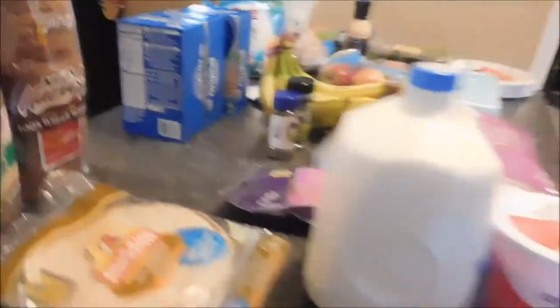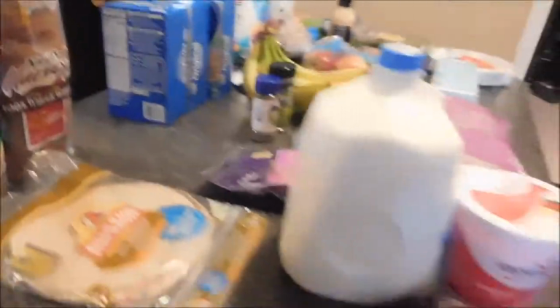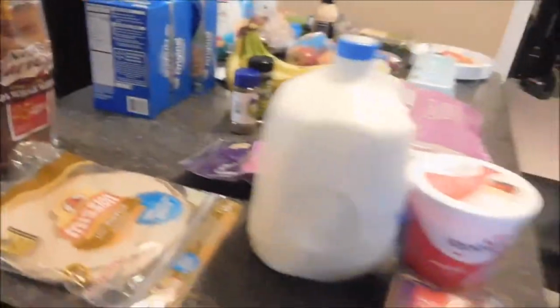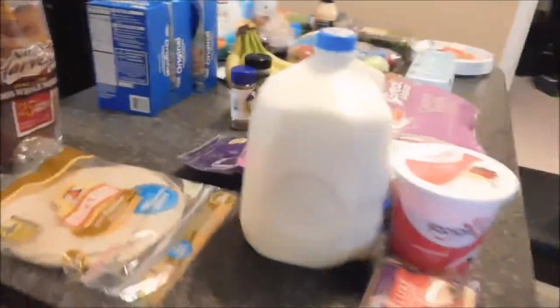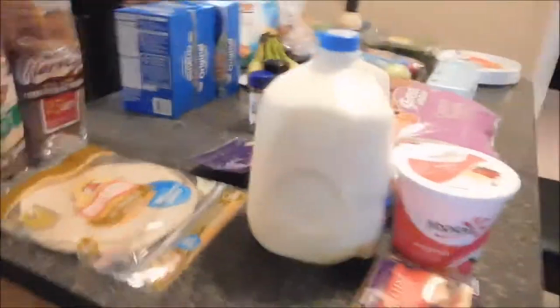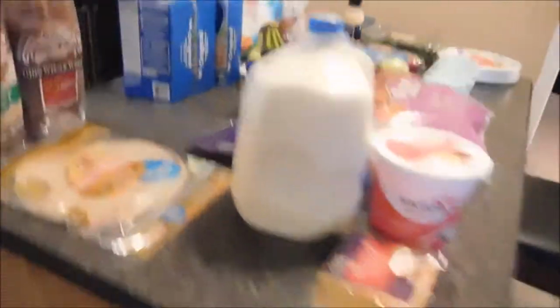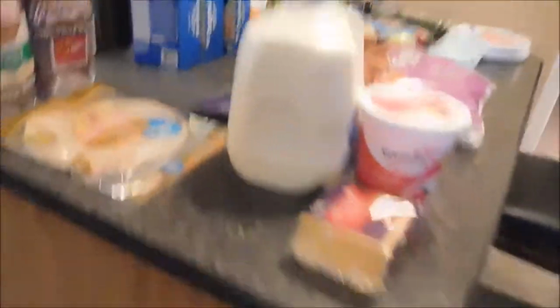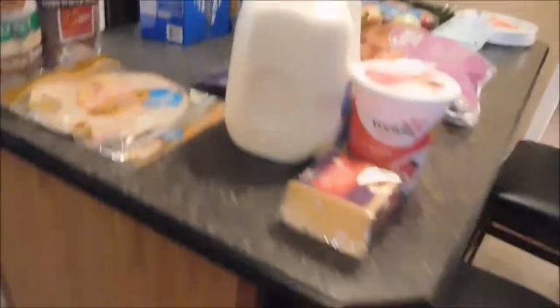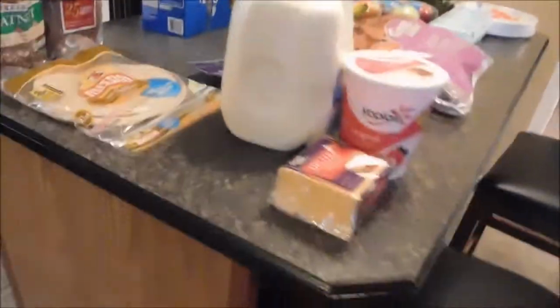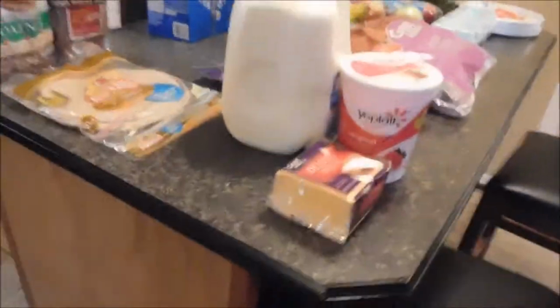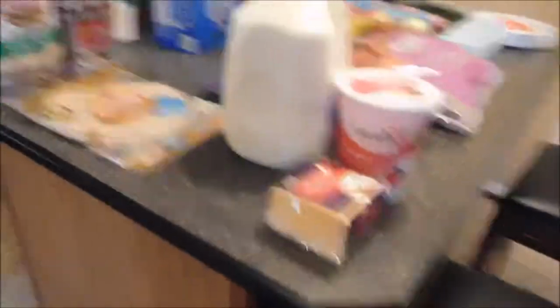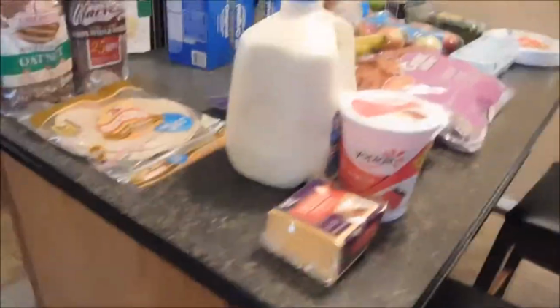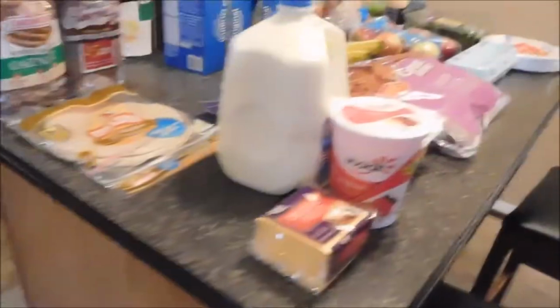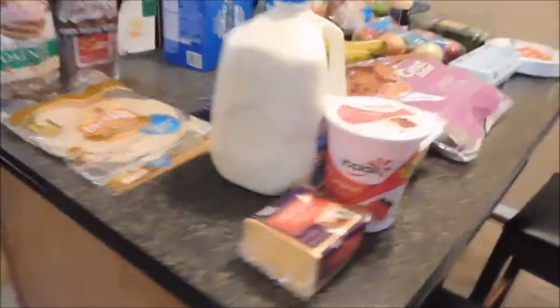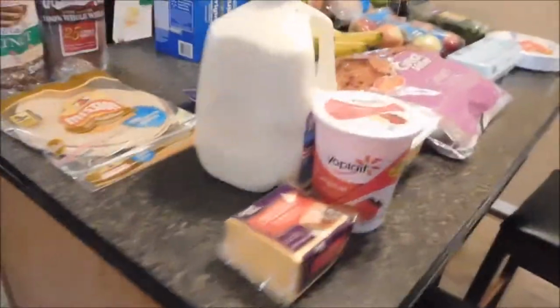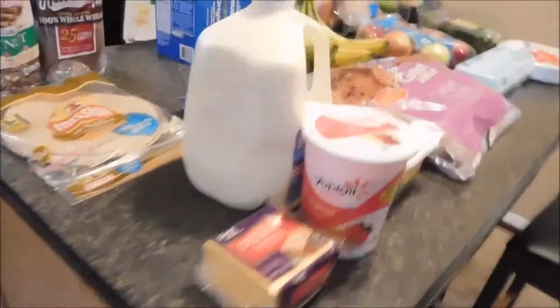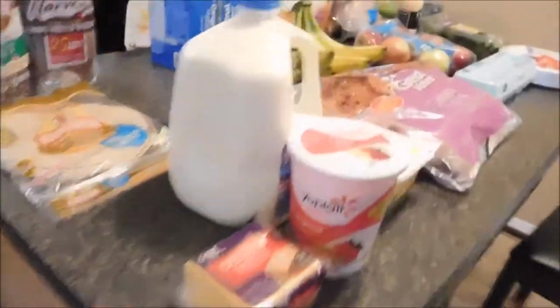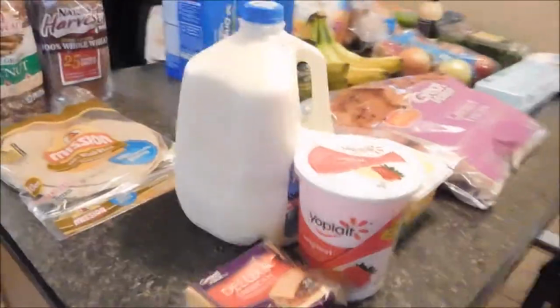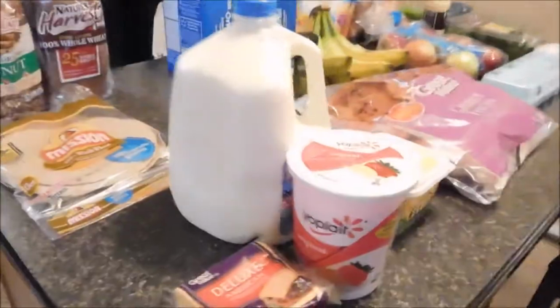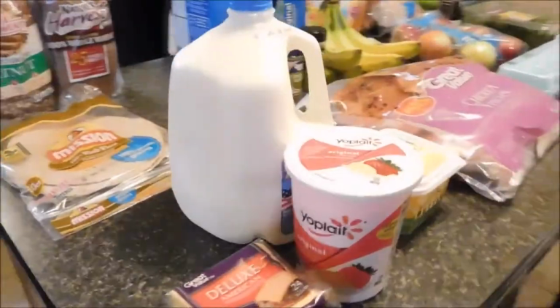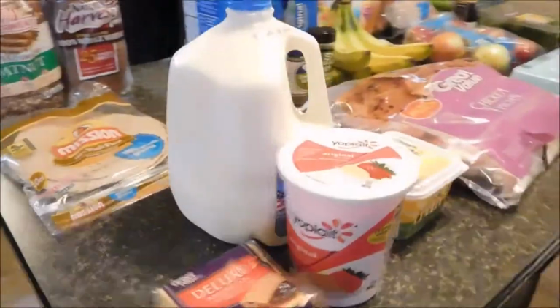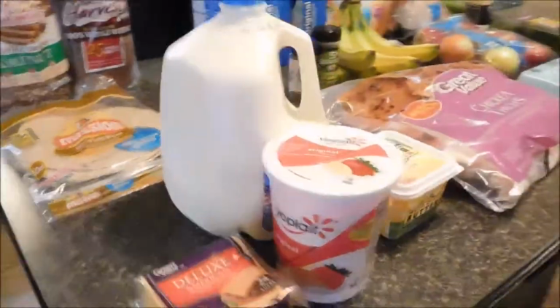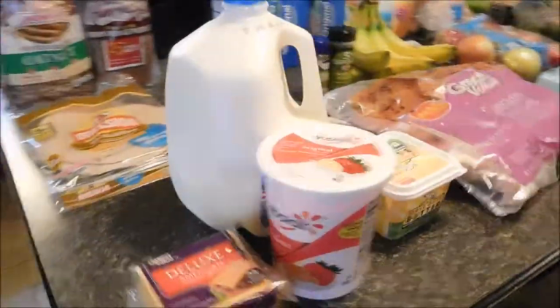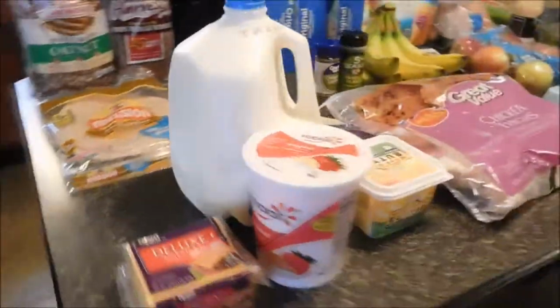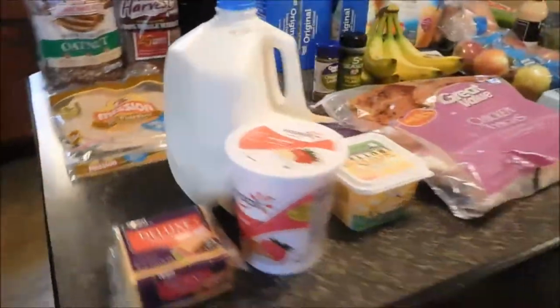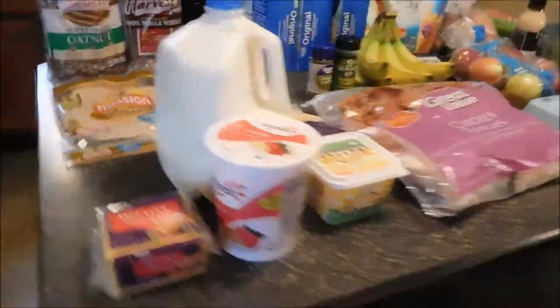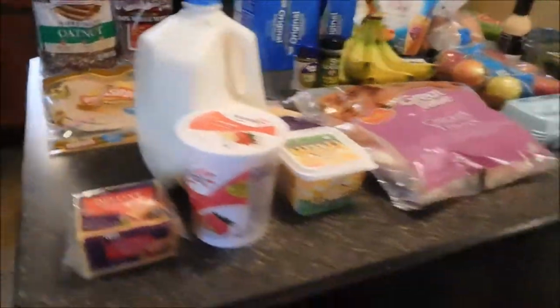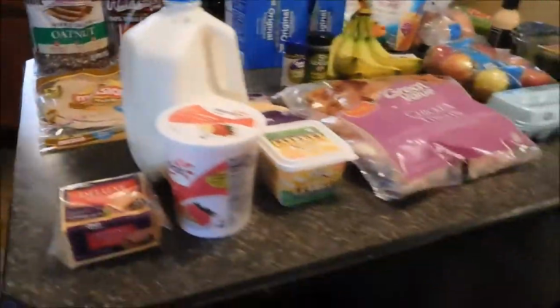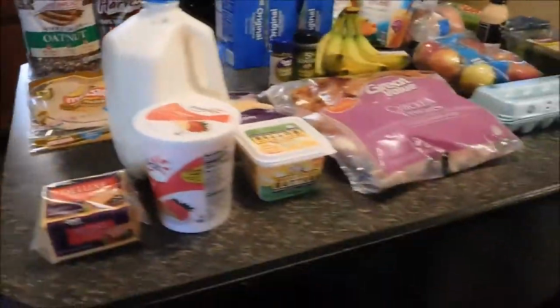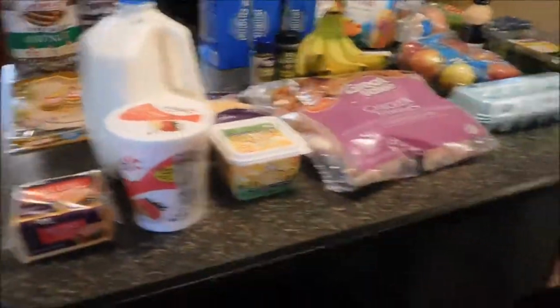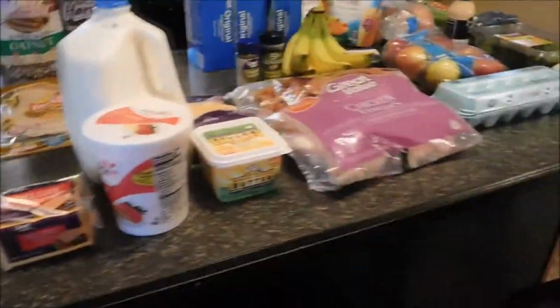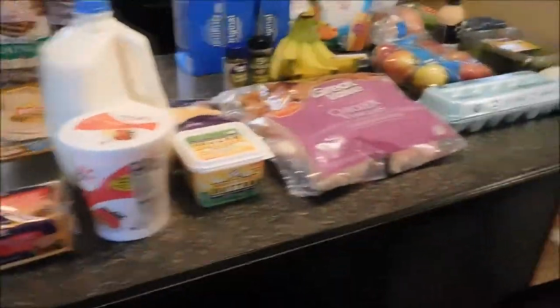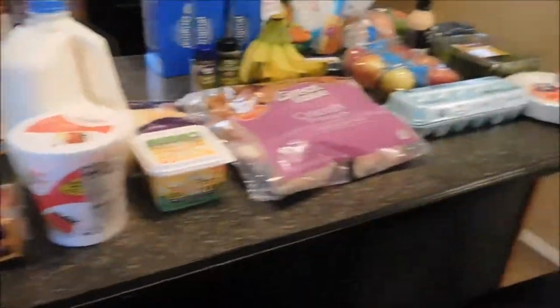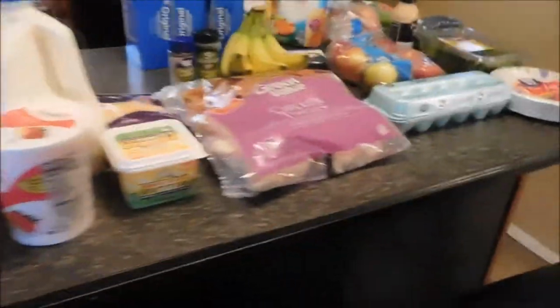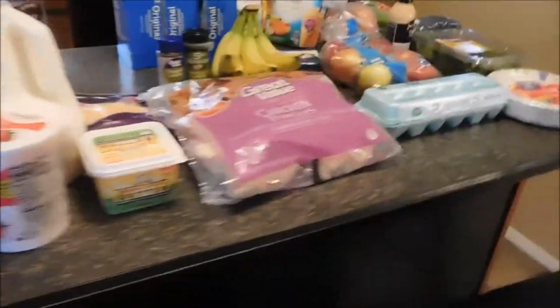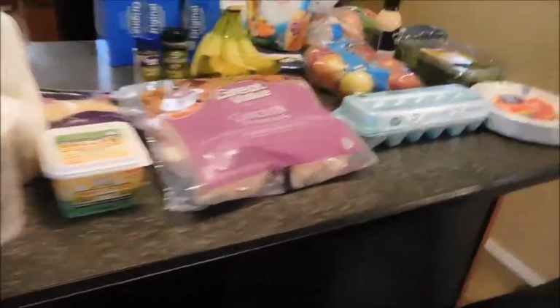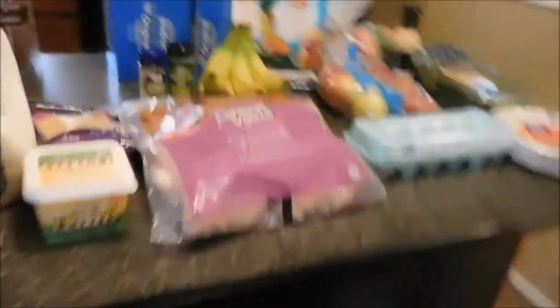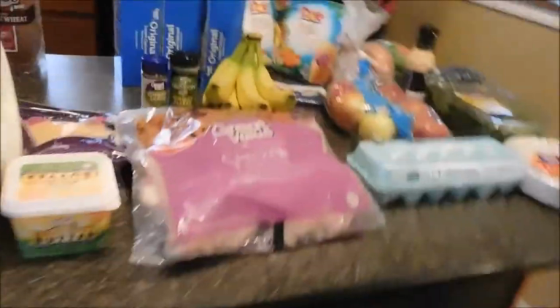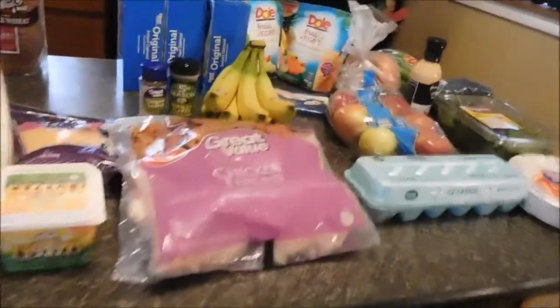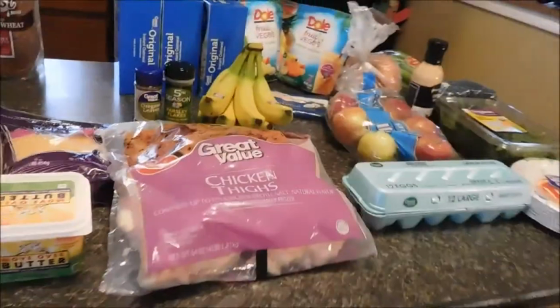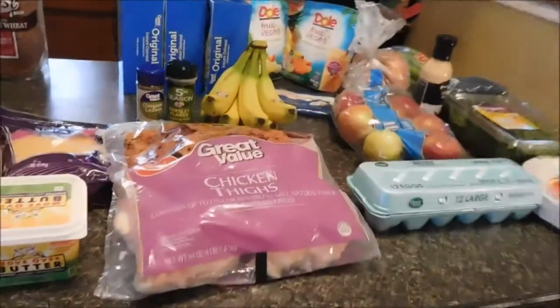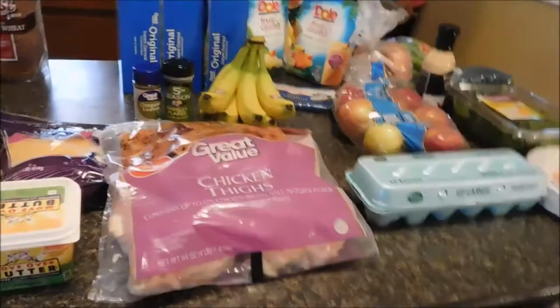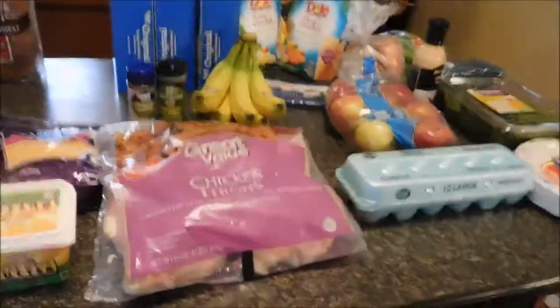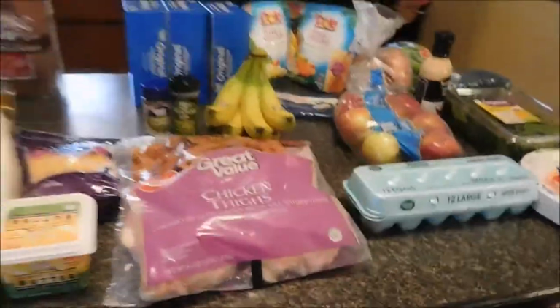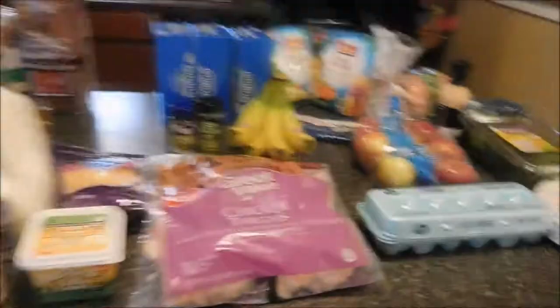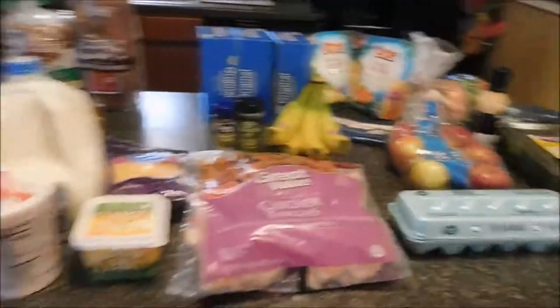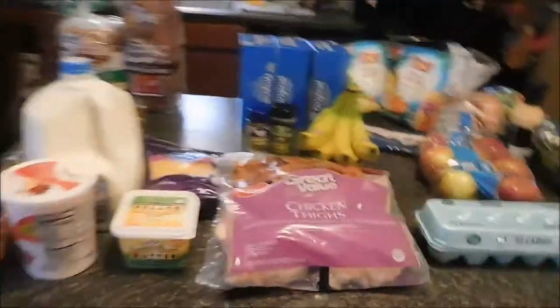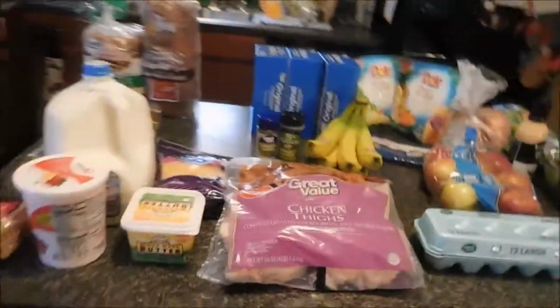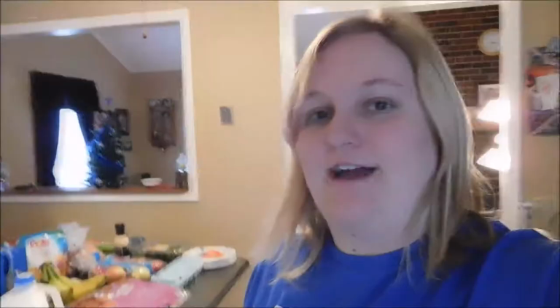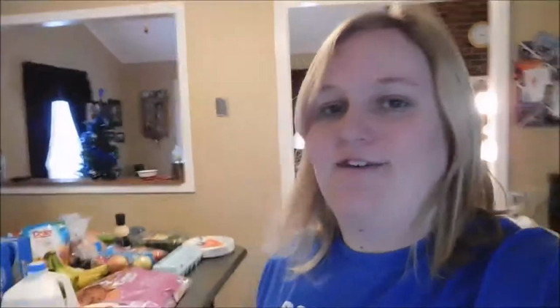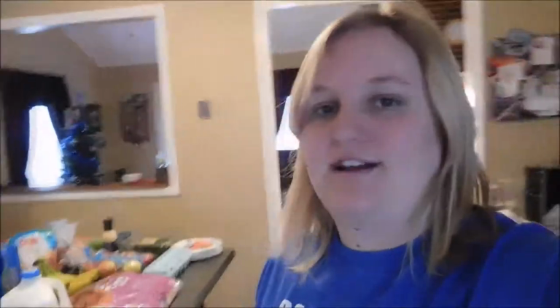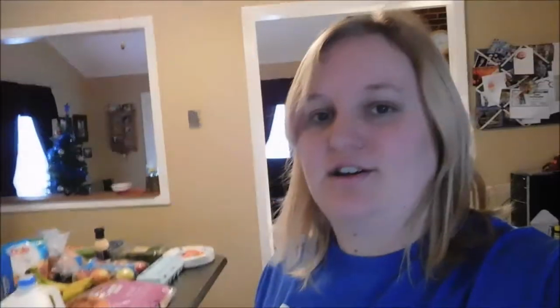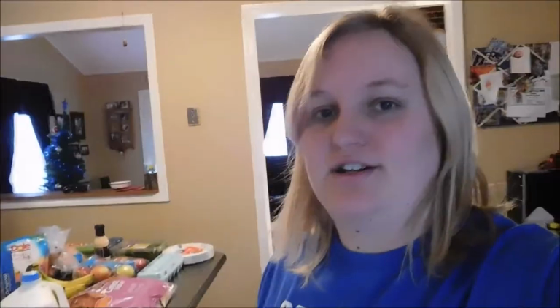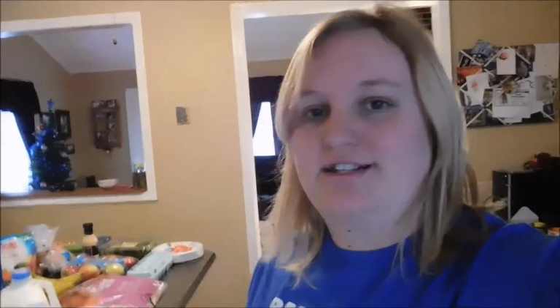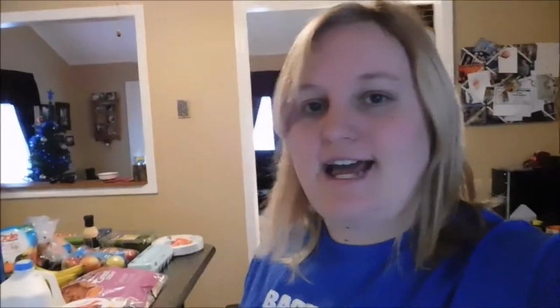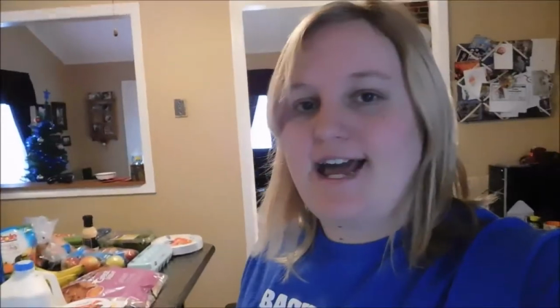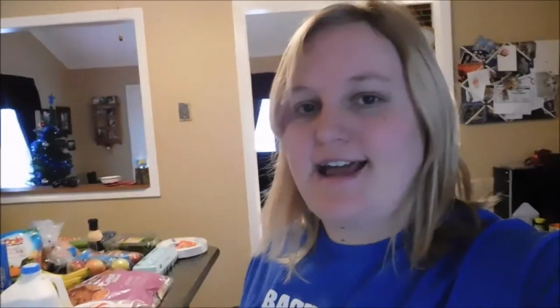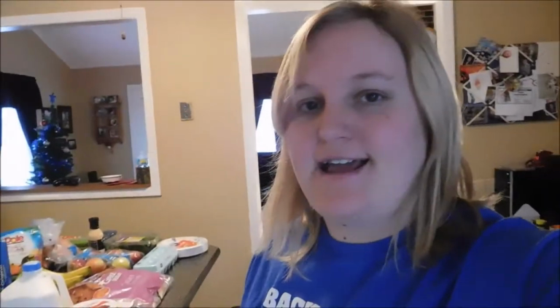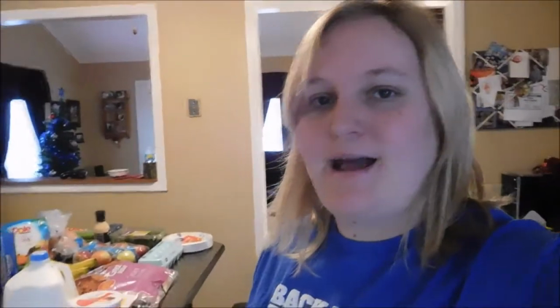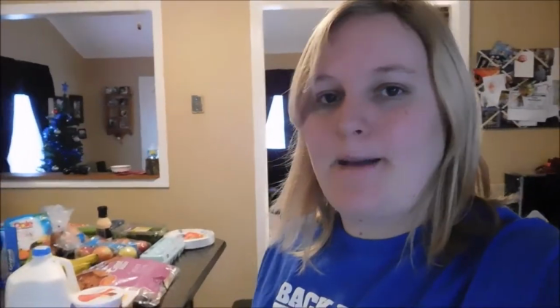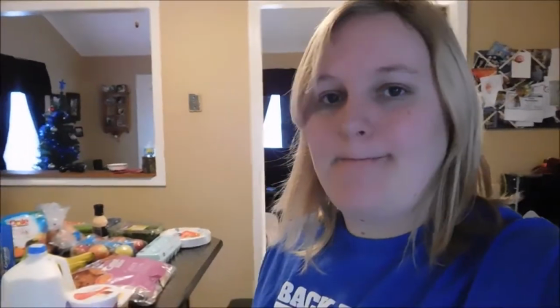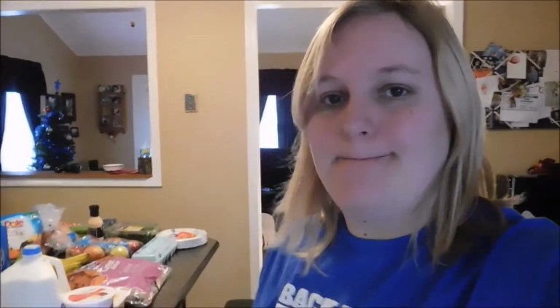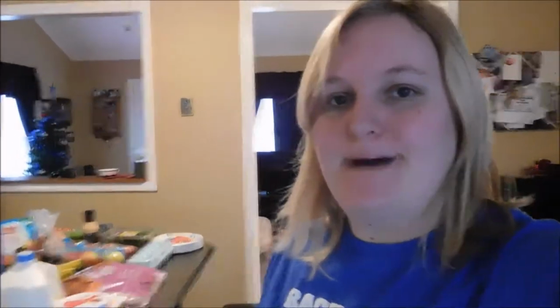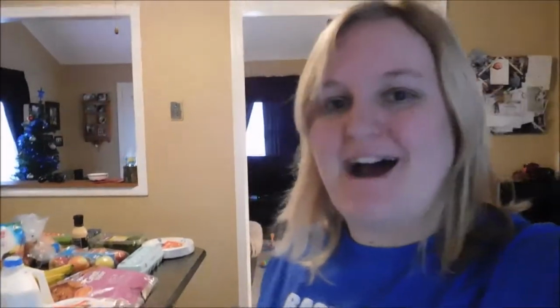And that is my grocery haul y'all, so that's what I got. Have a good day, bye!